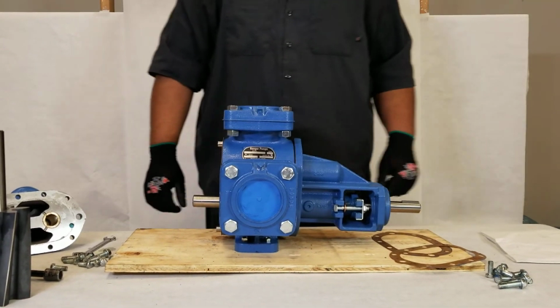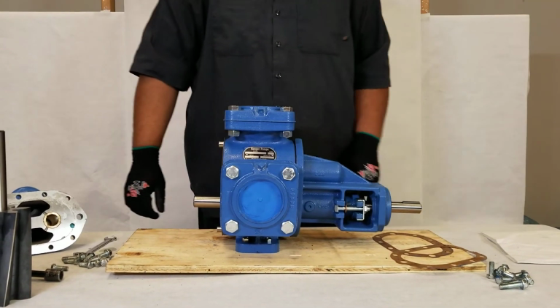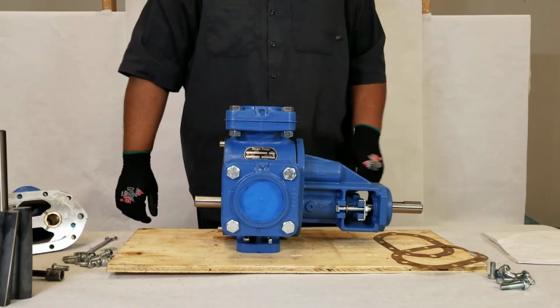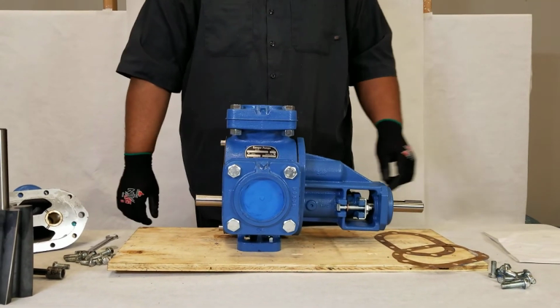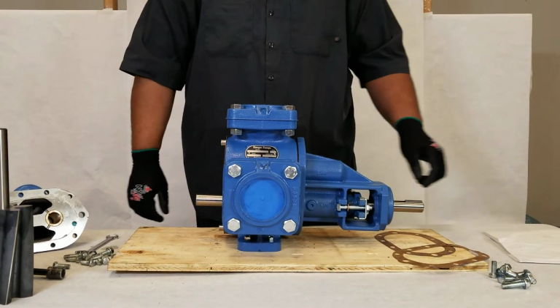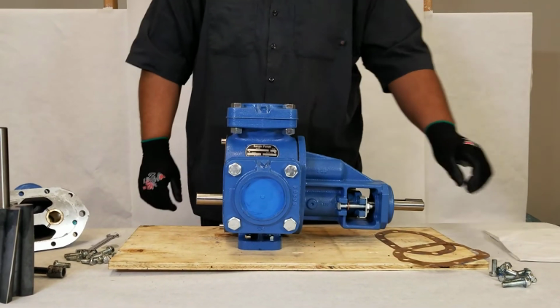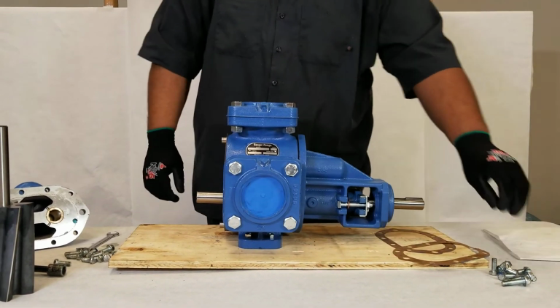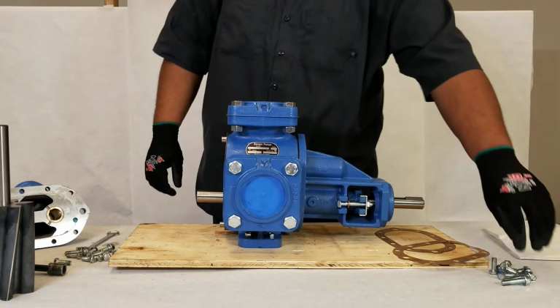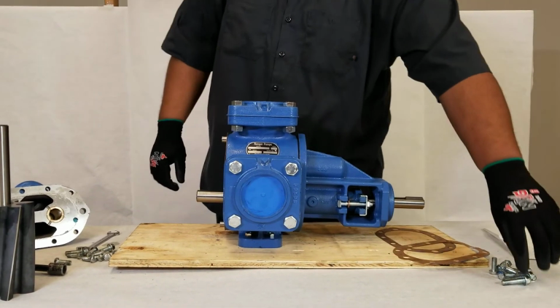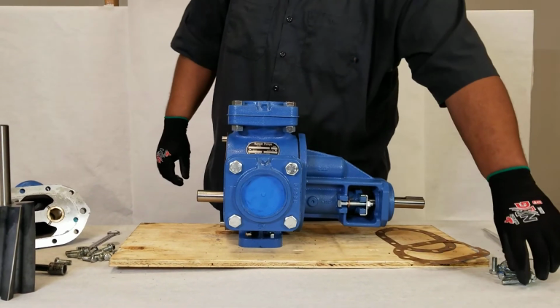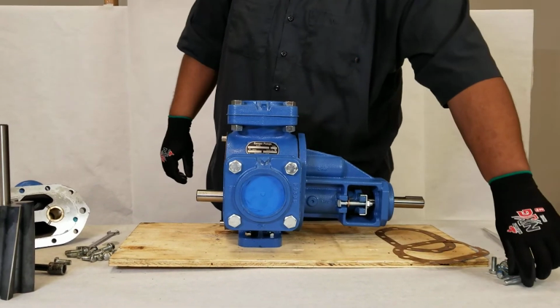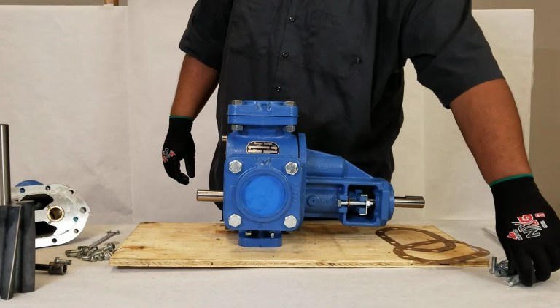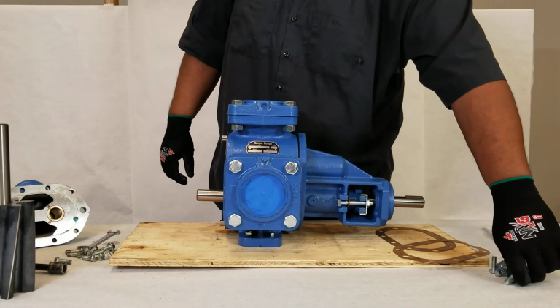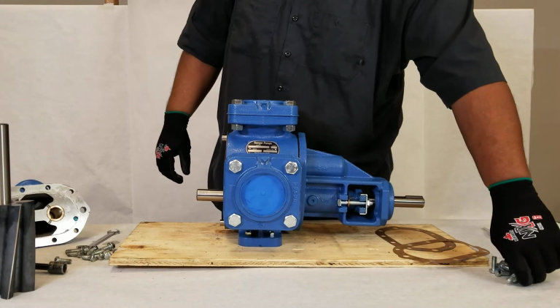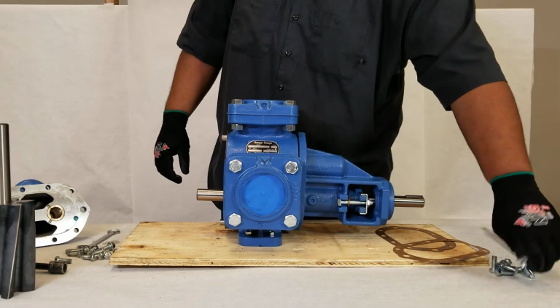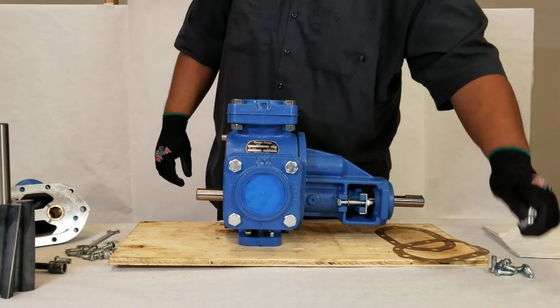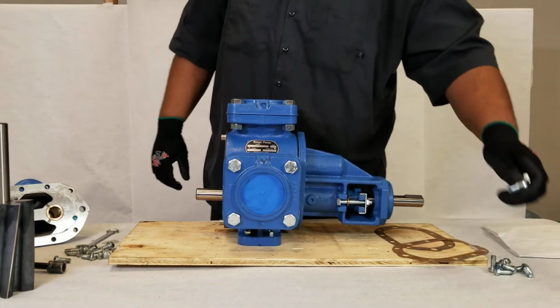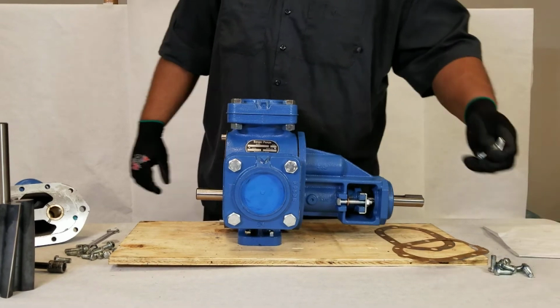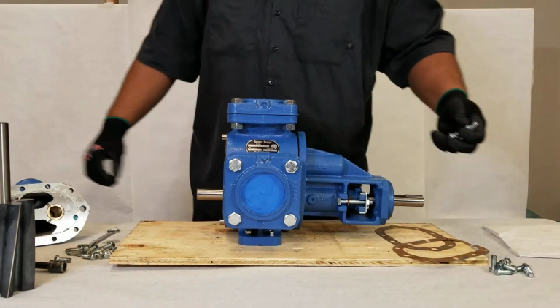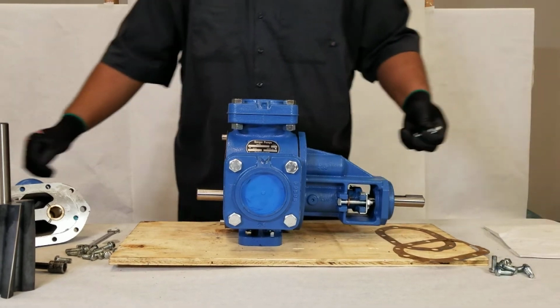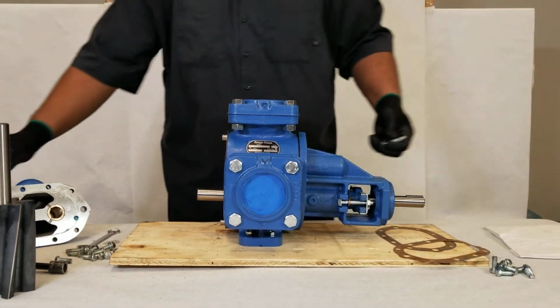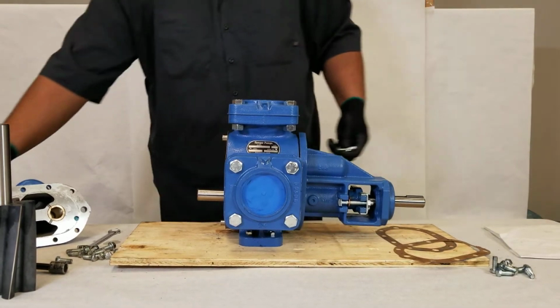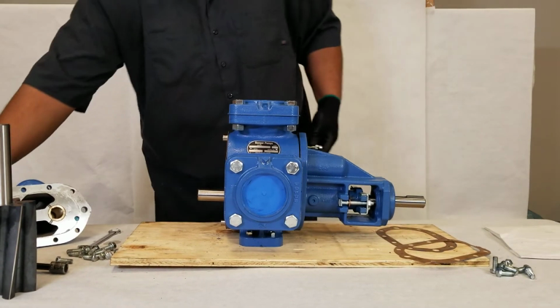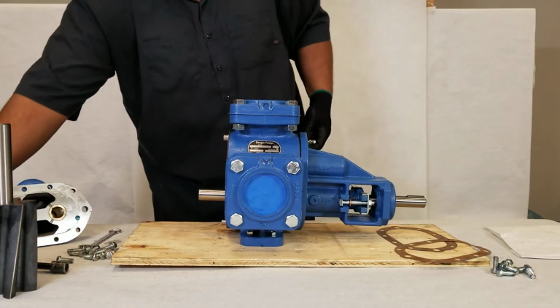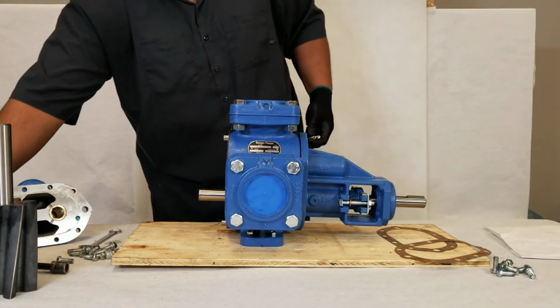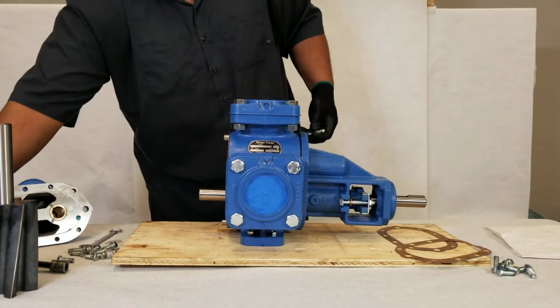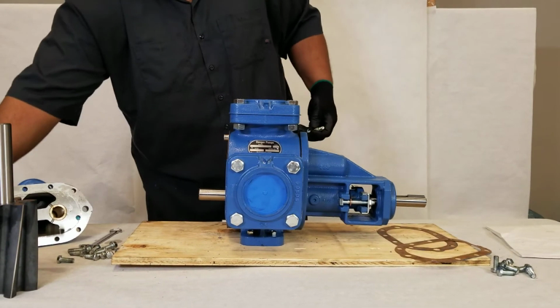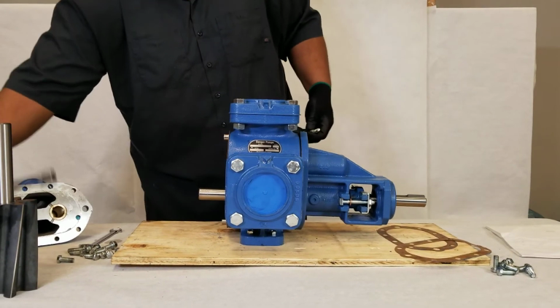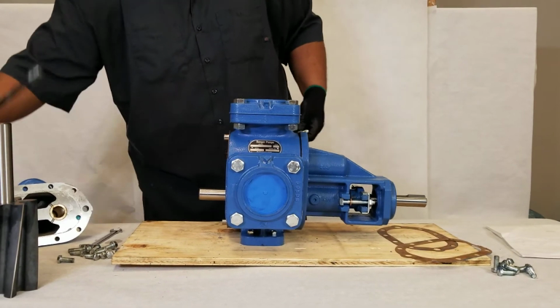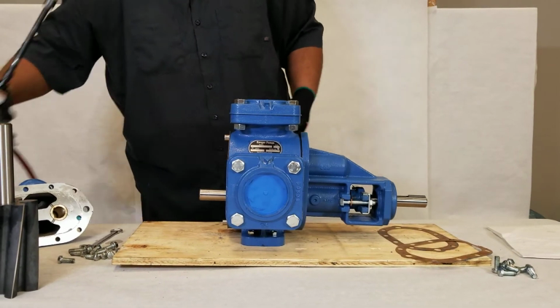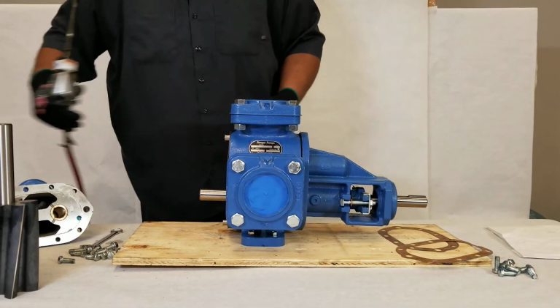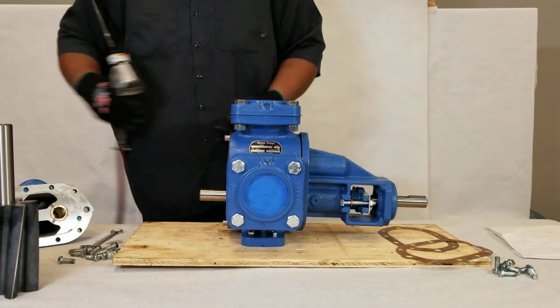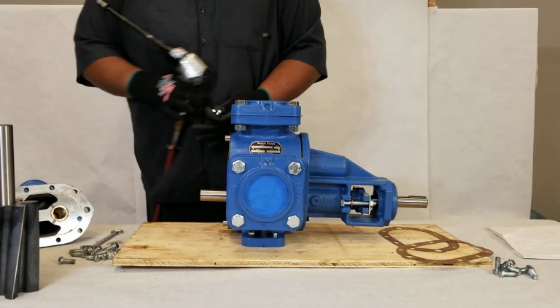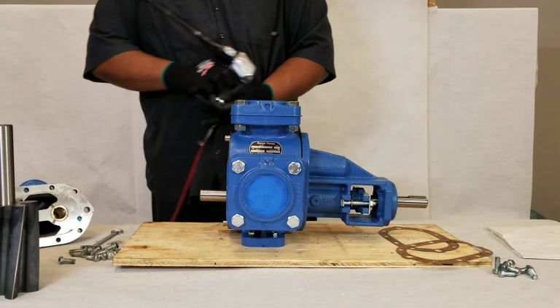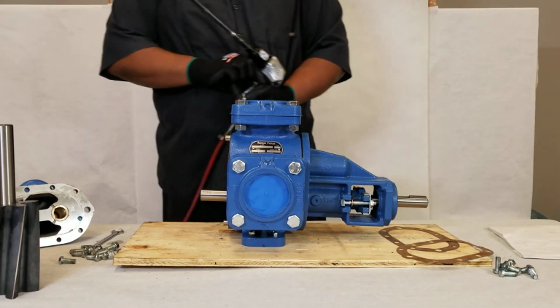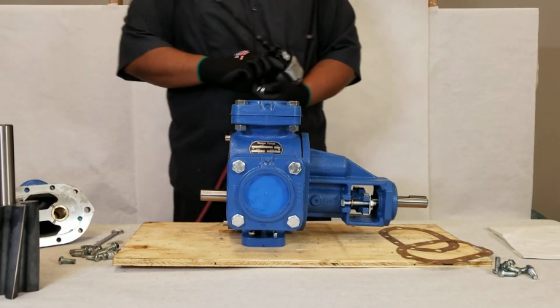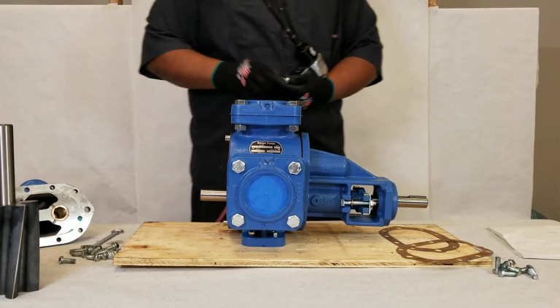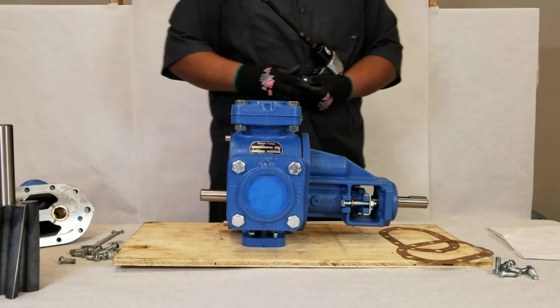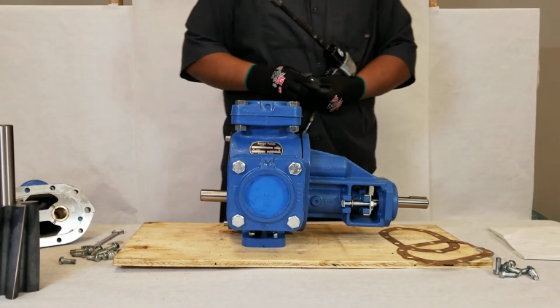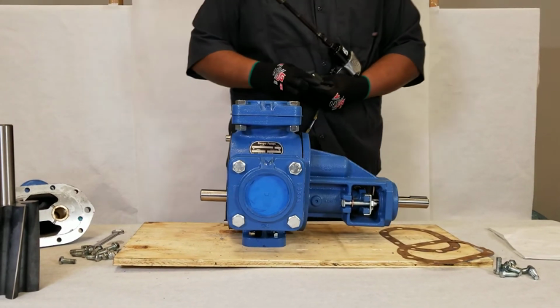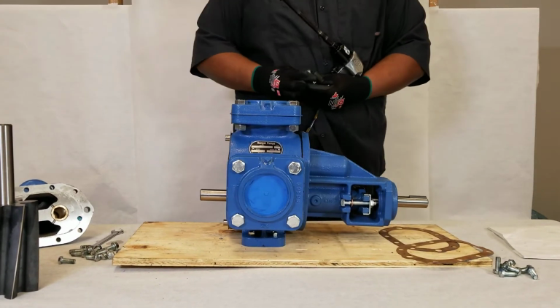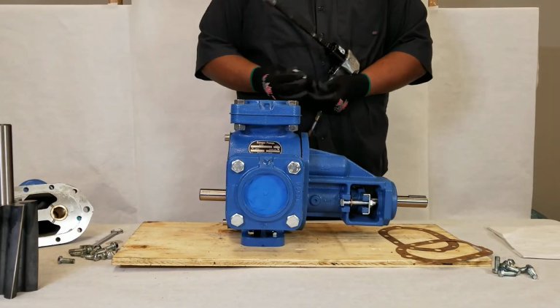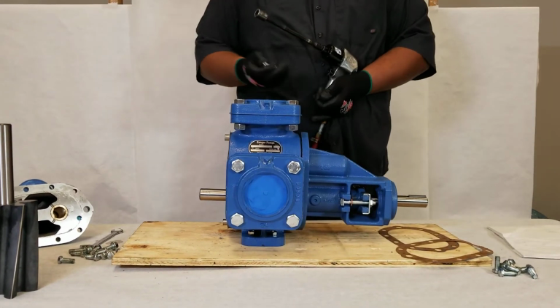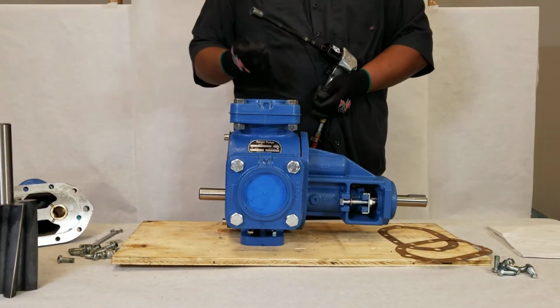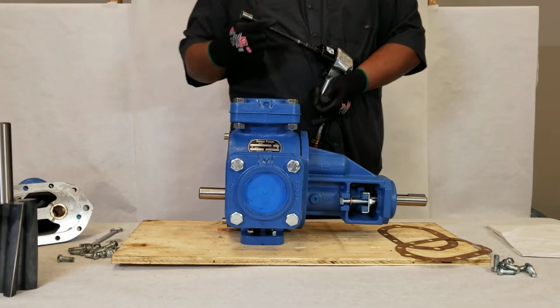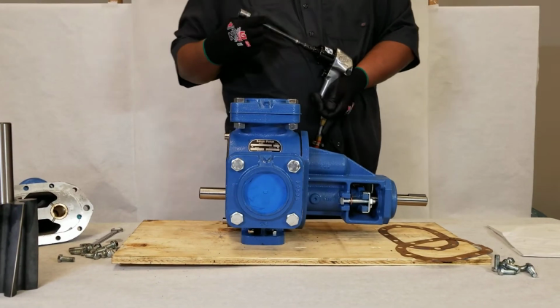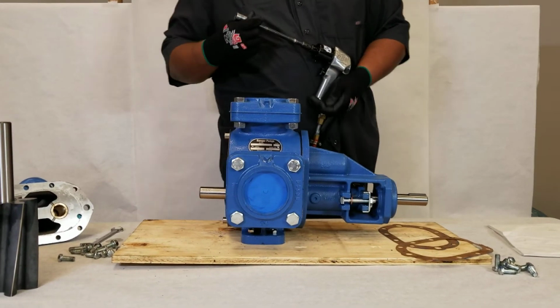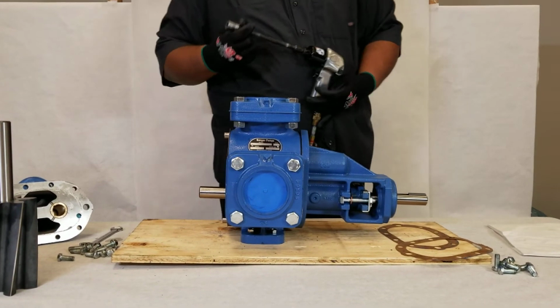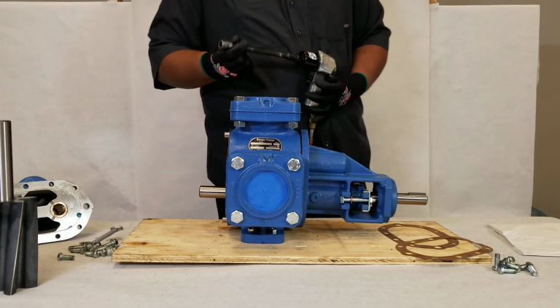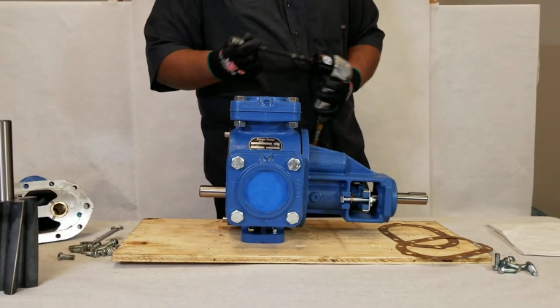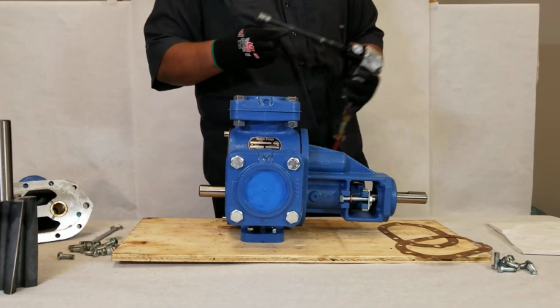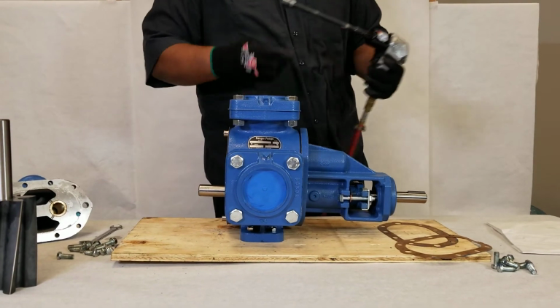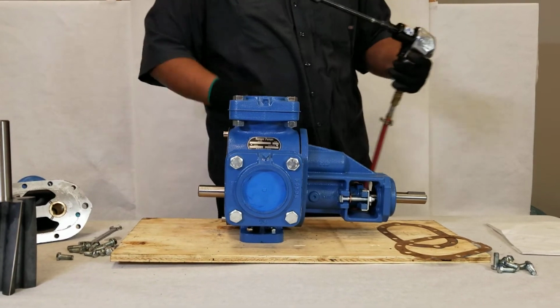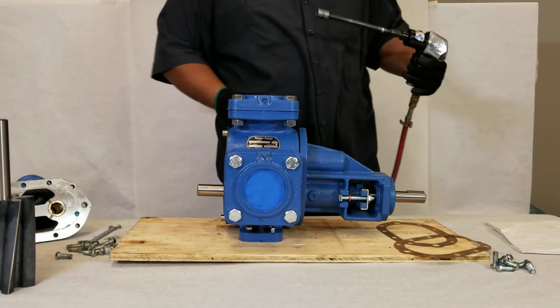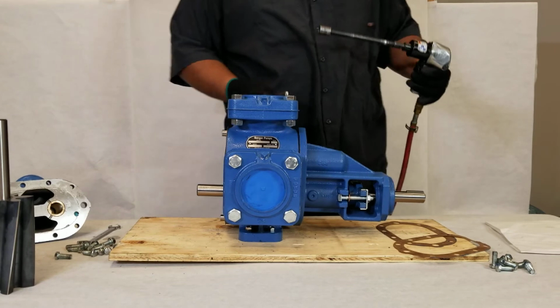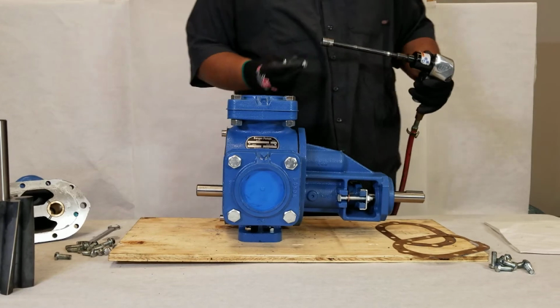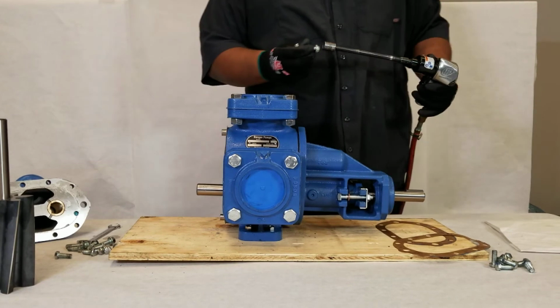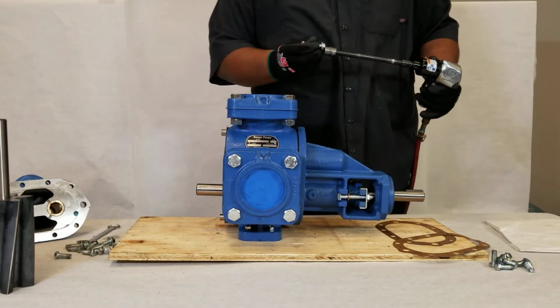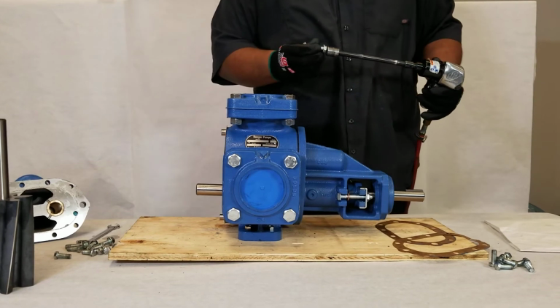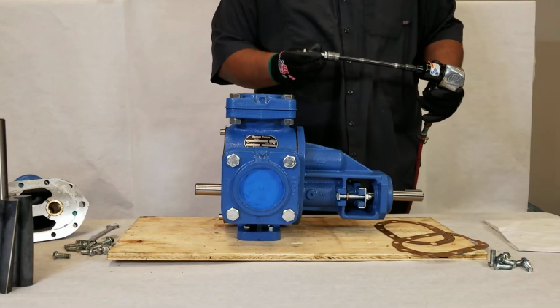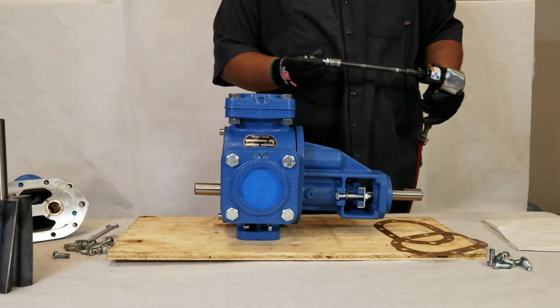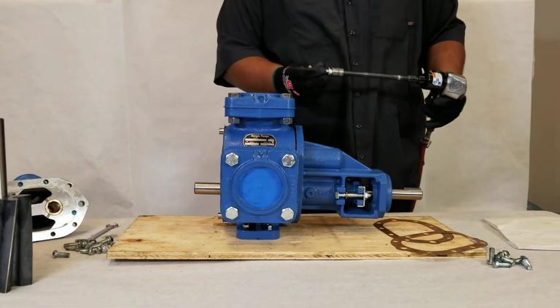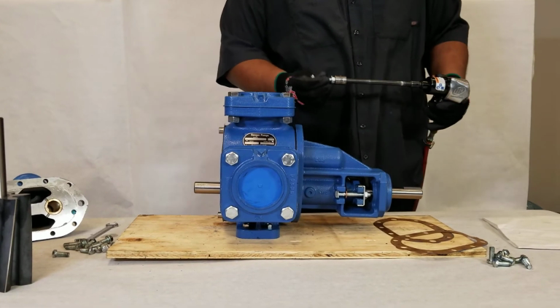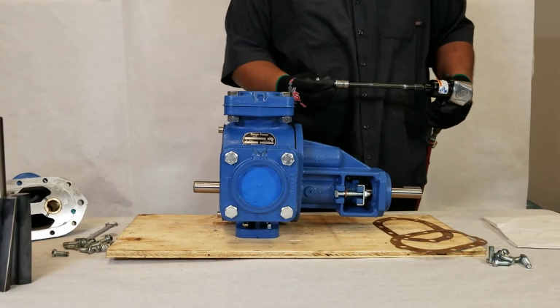He will now install the bolts. These are torqued anywhere from 18 to 20 foot-pounds.